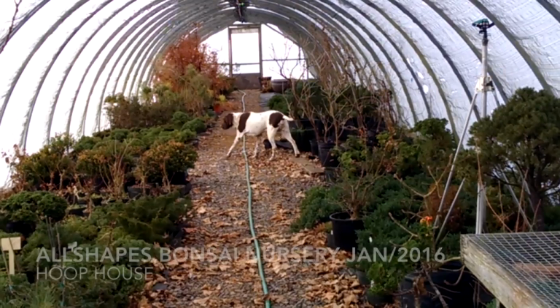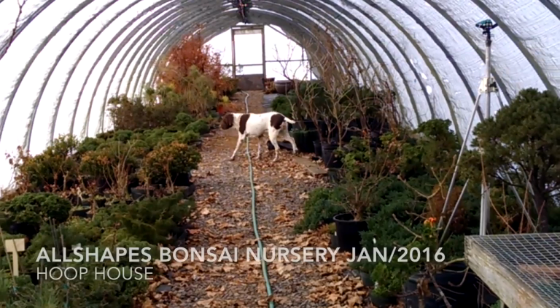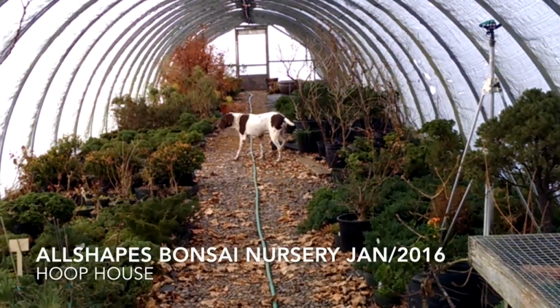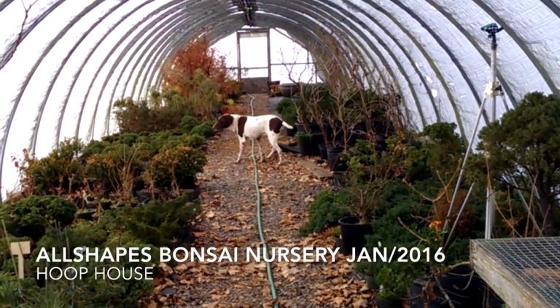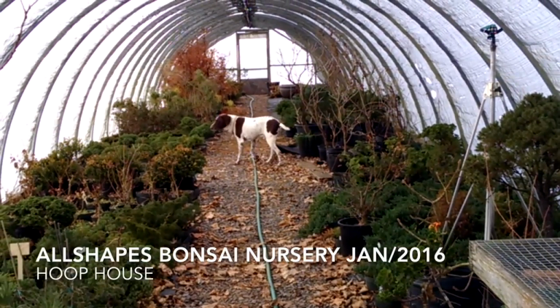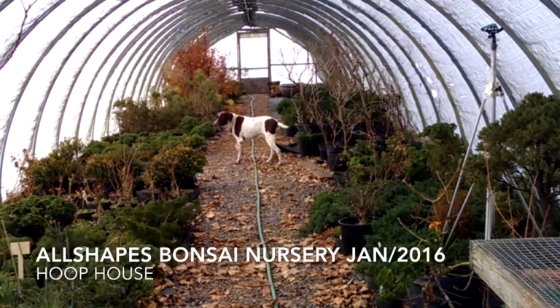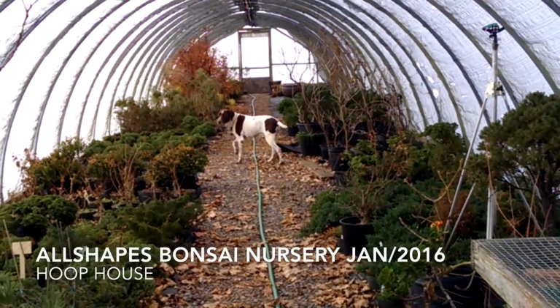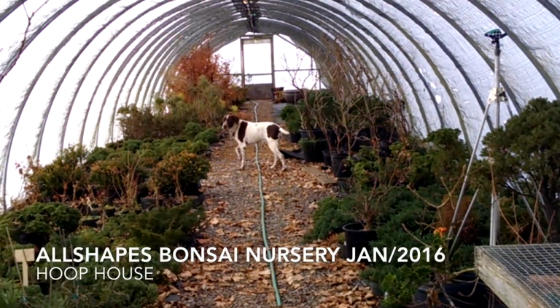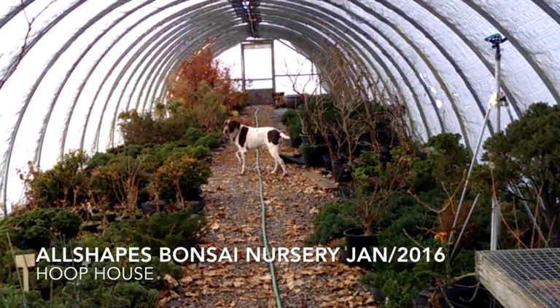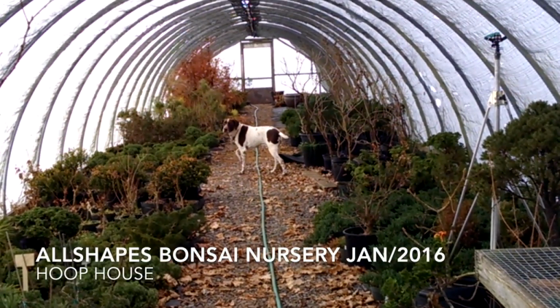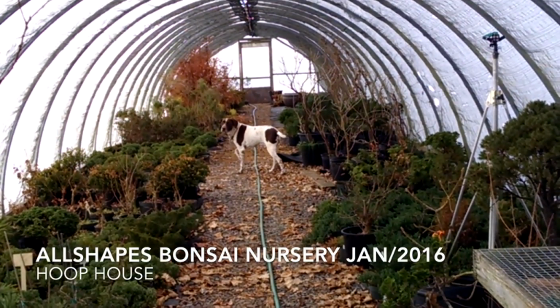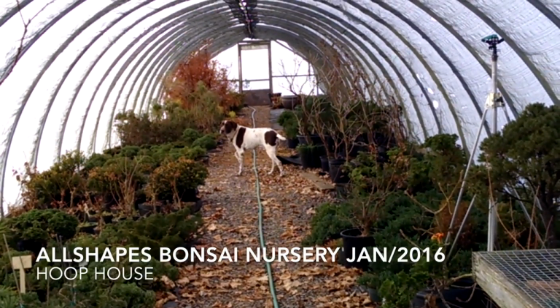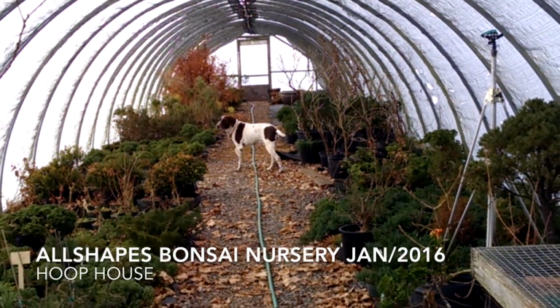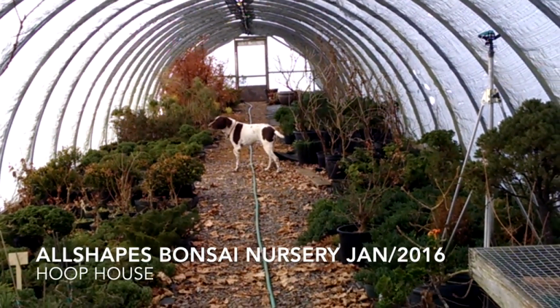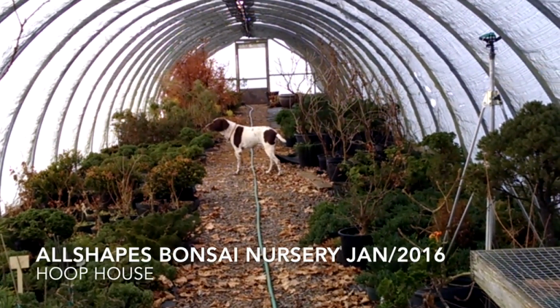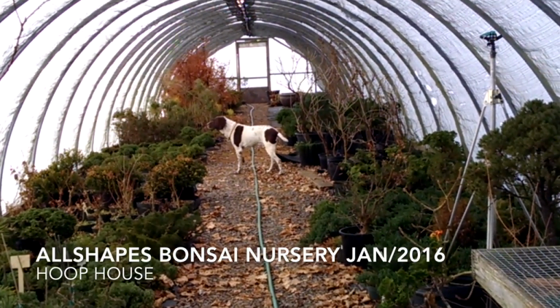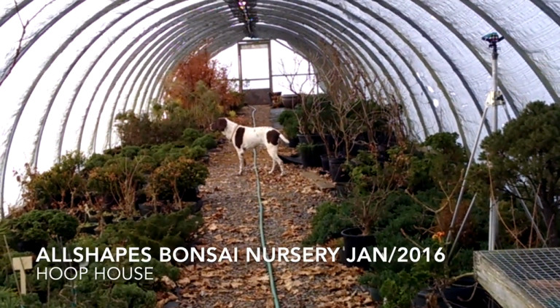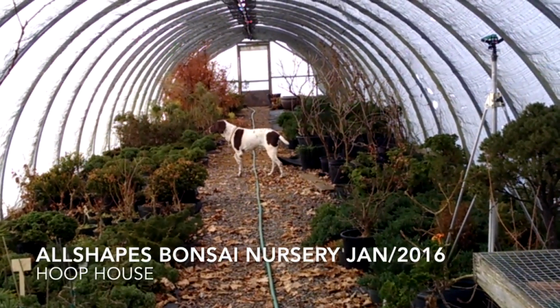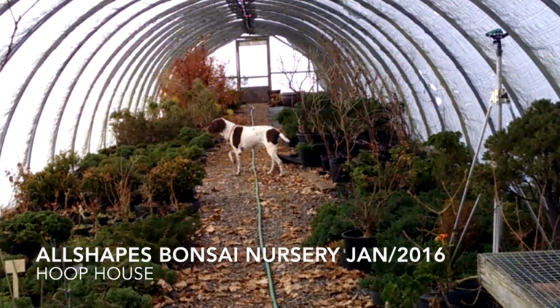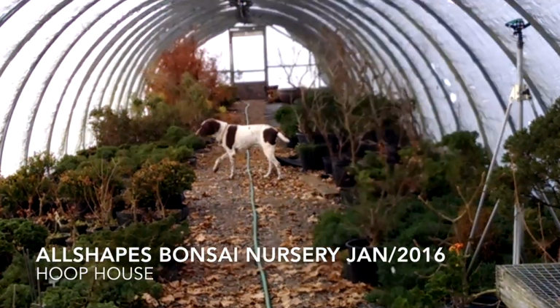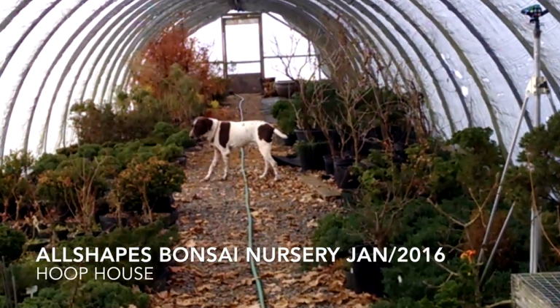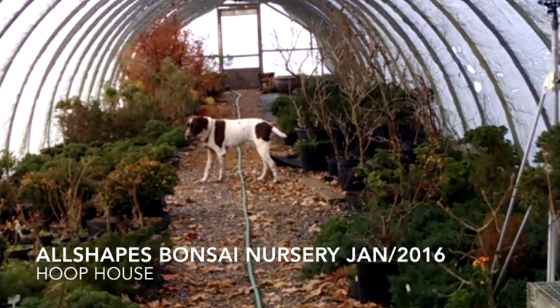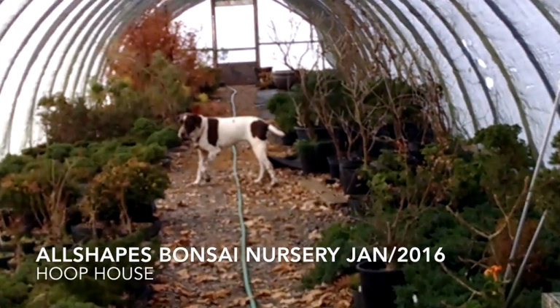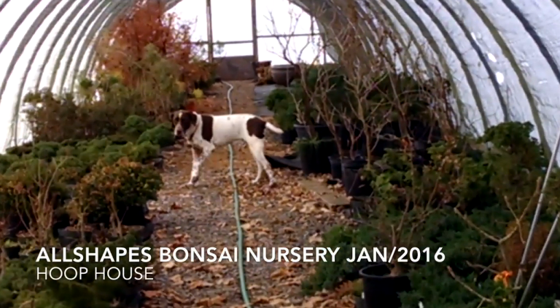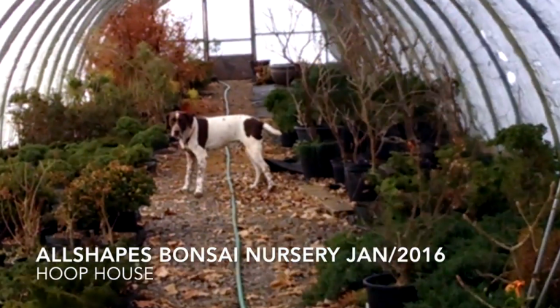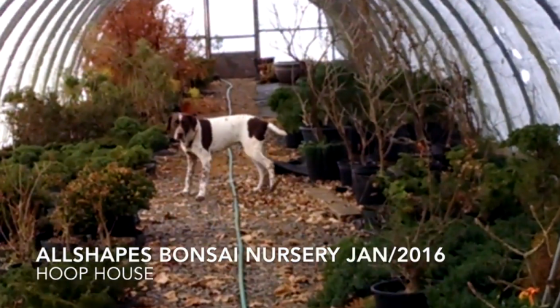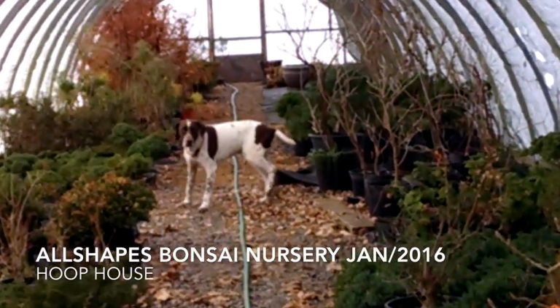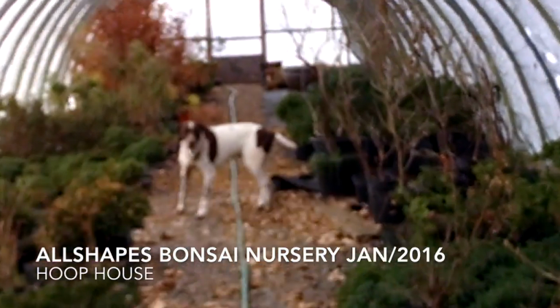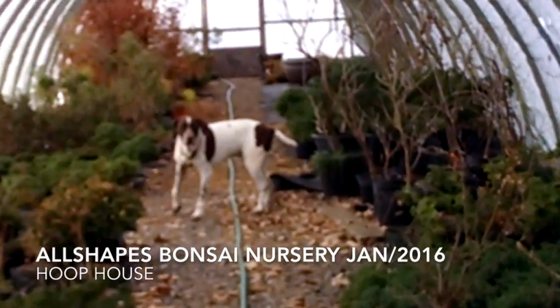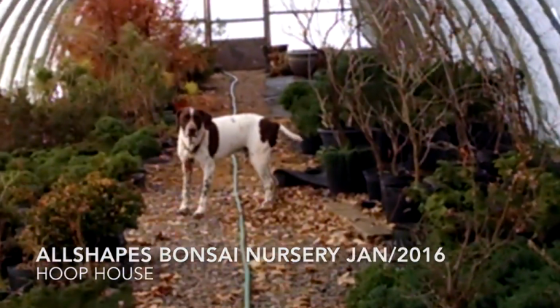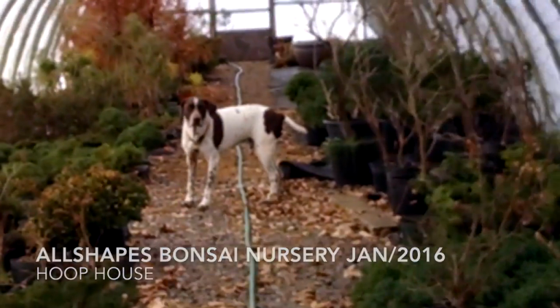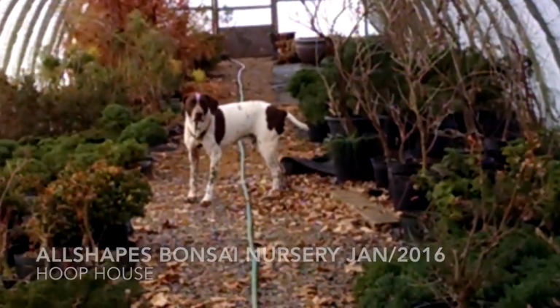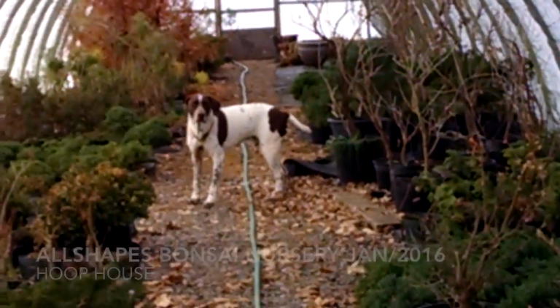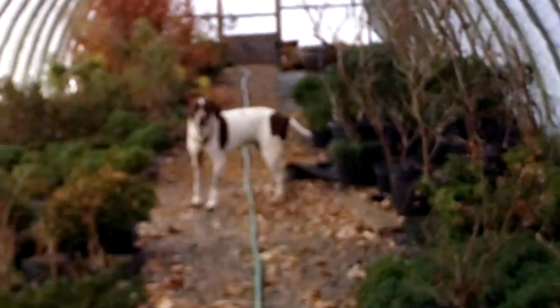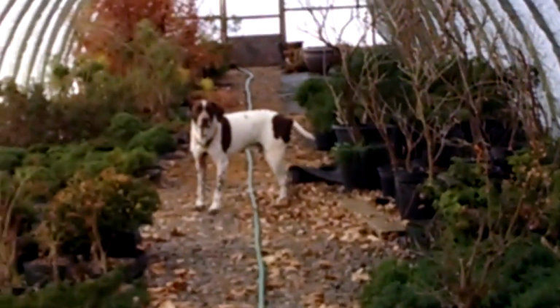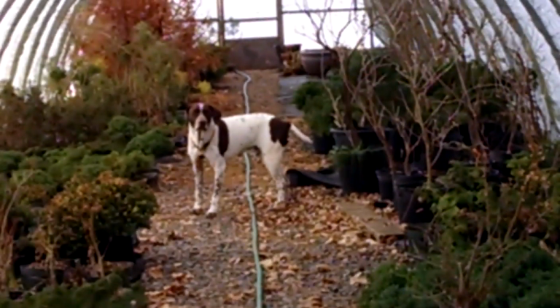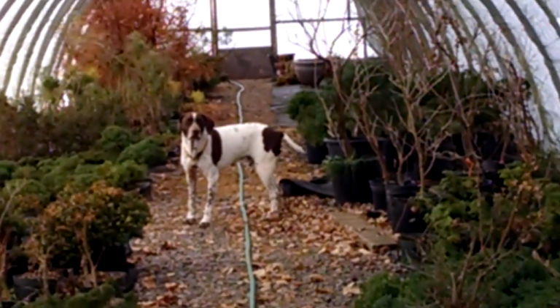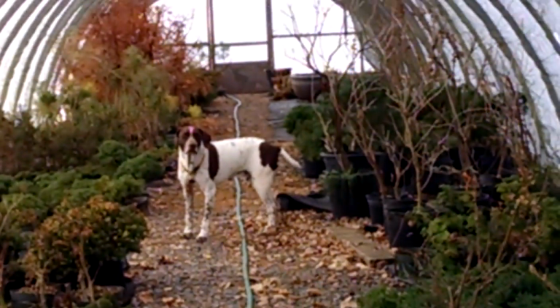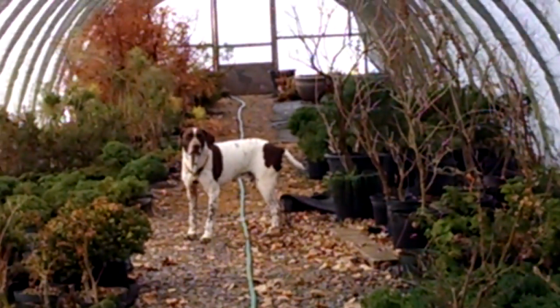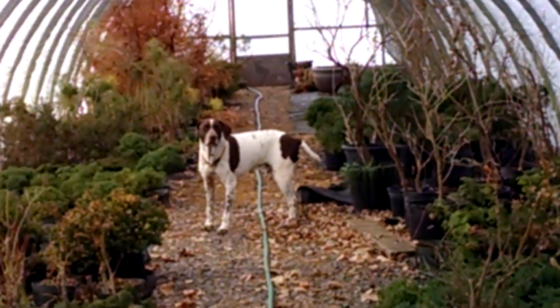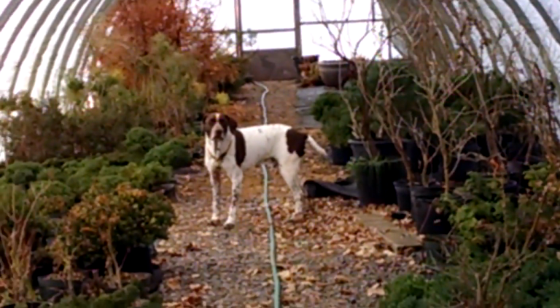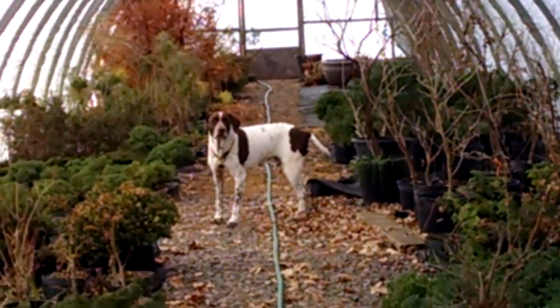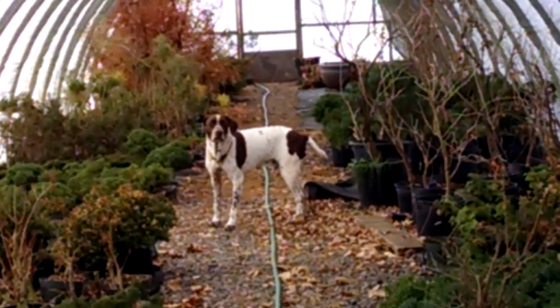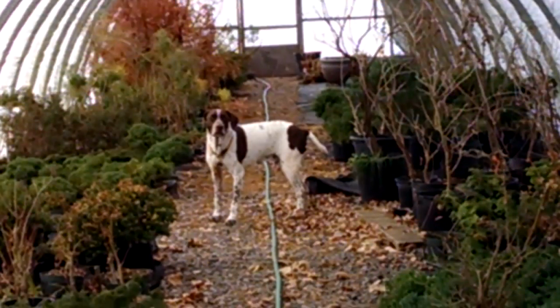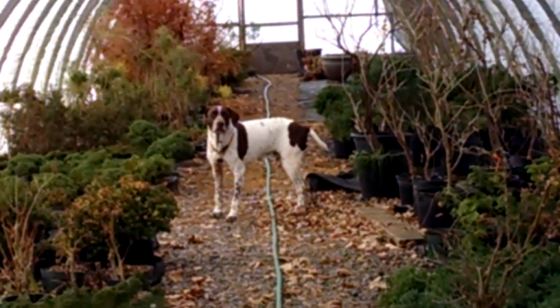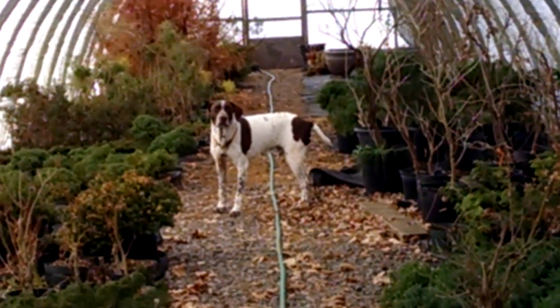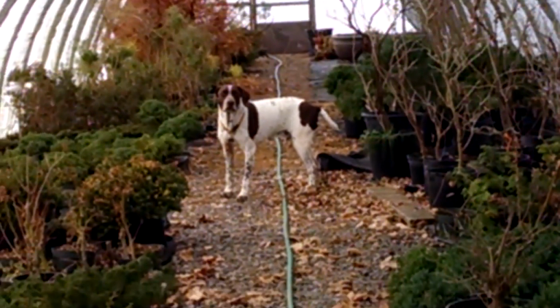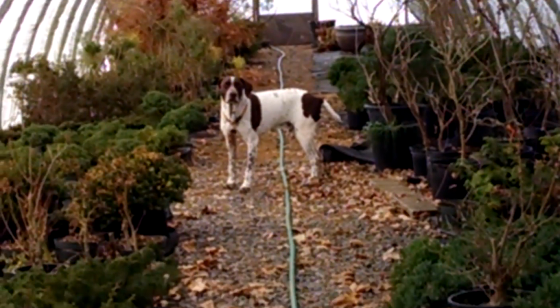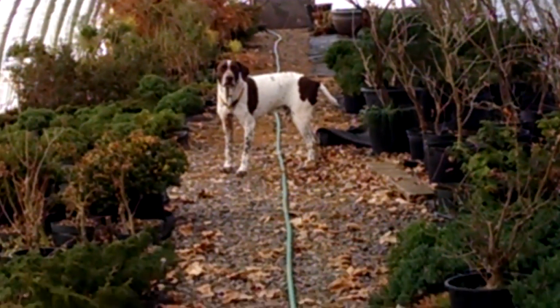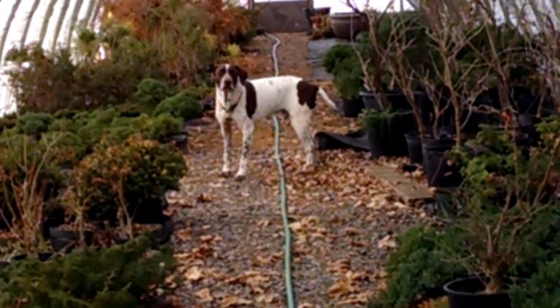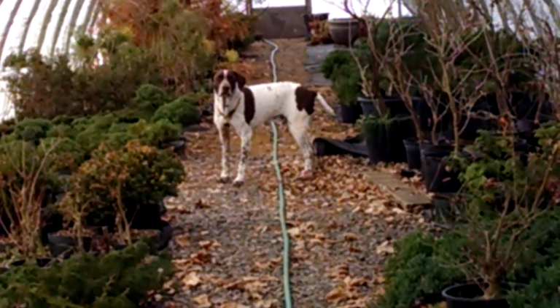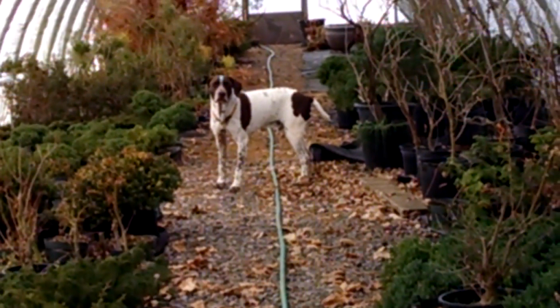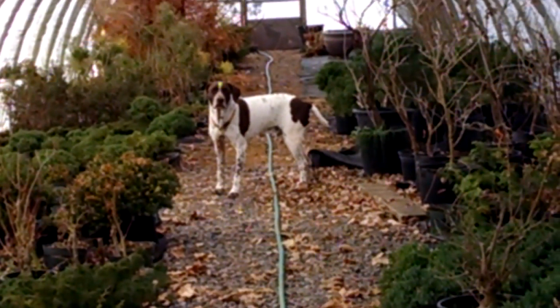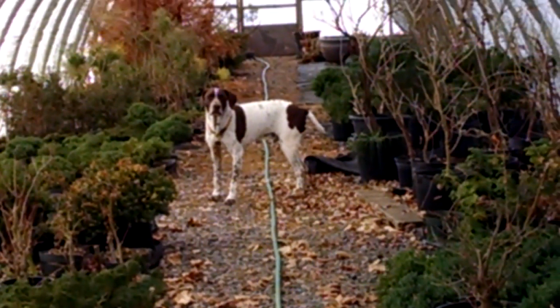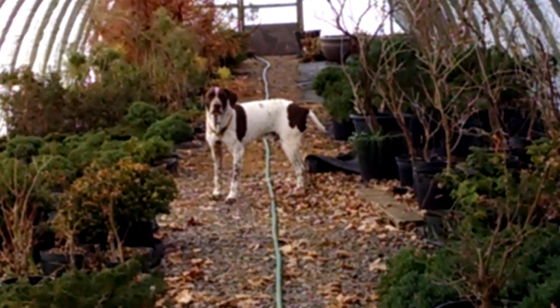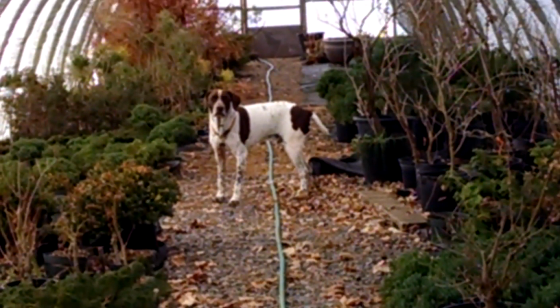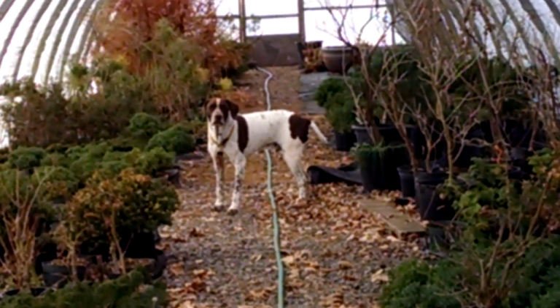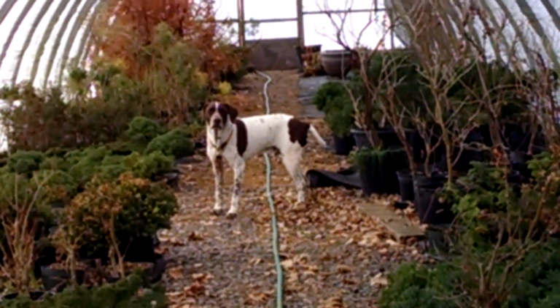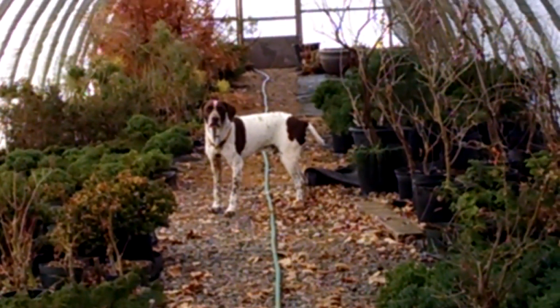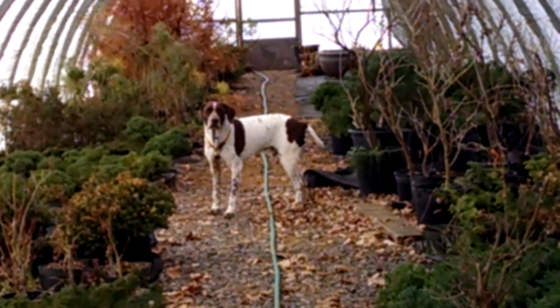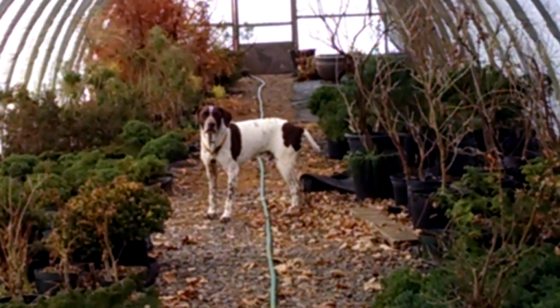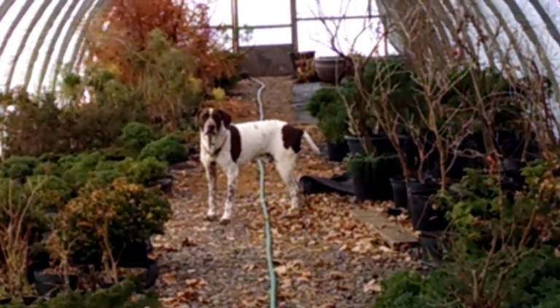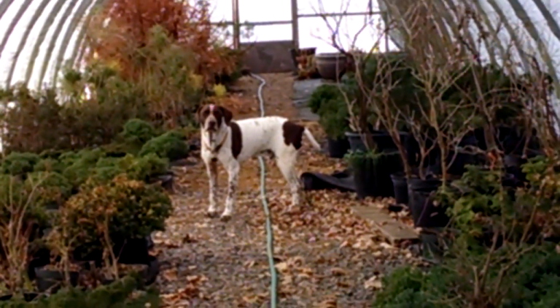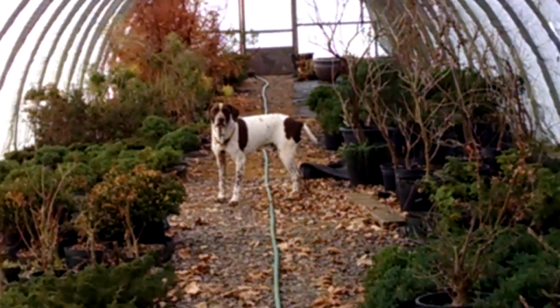This house is almost 100 feet long. You can see Mr. Cody — he's about halfway down.